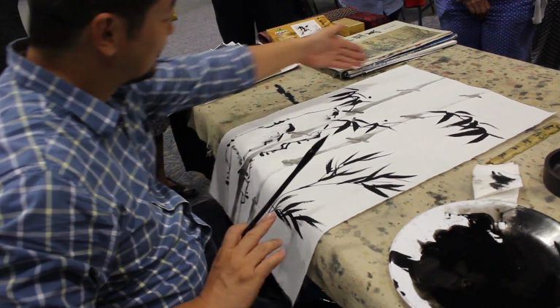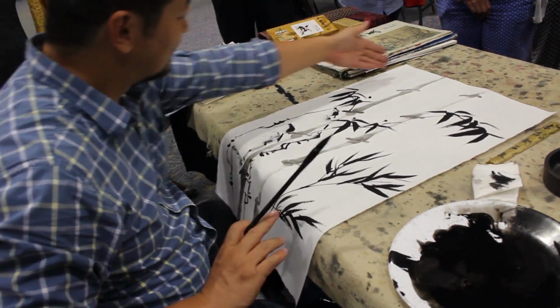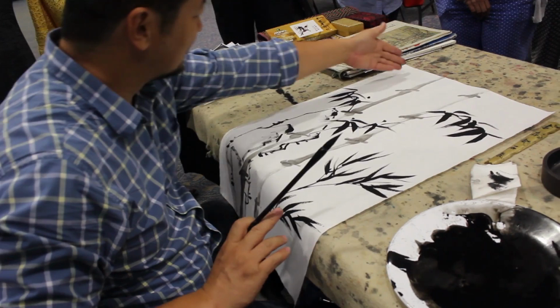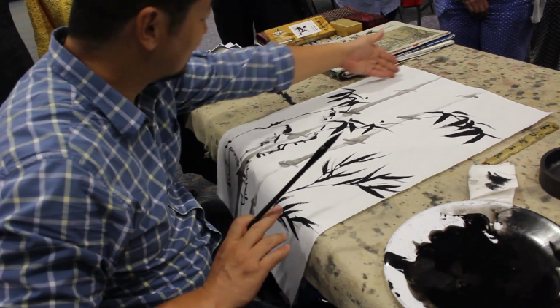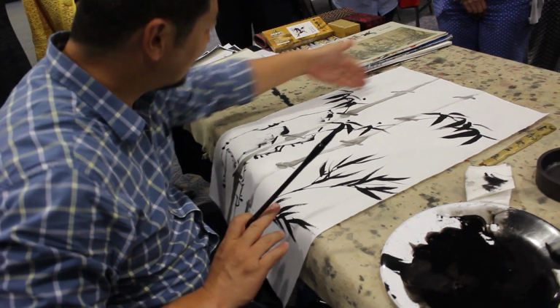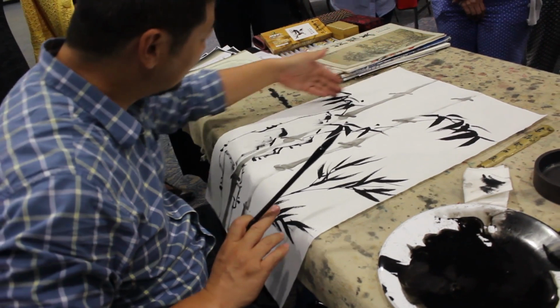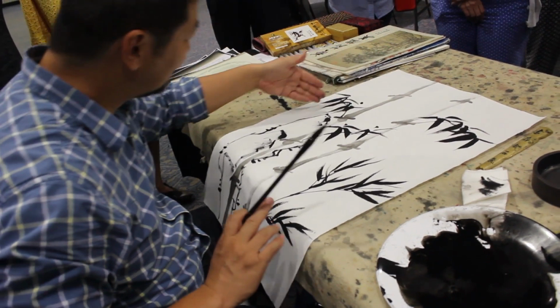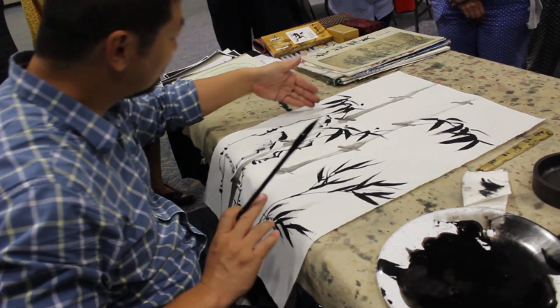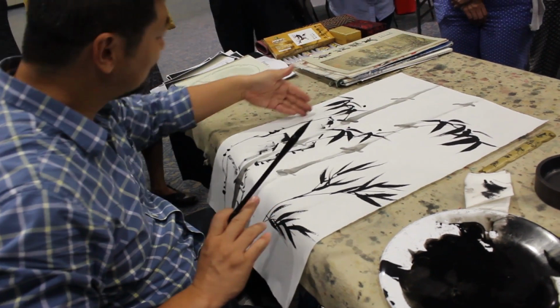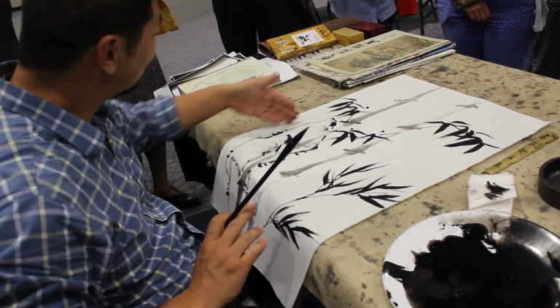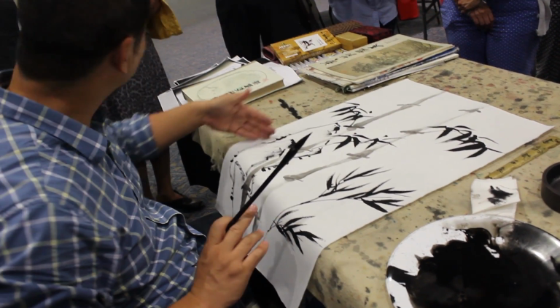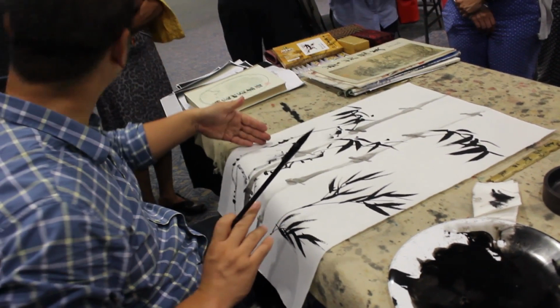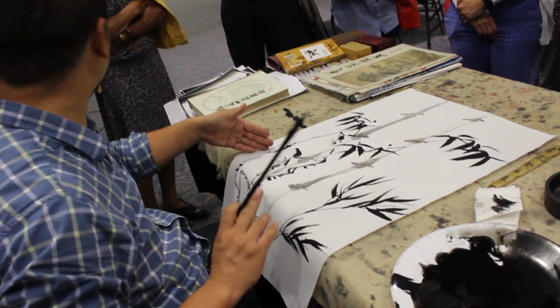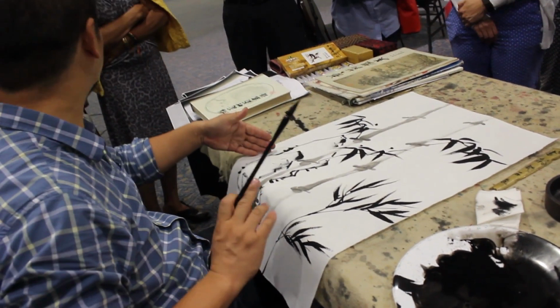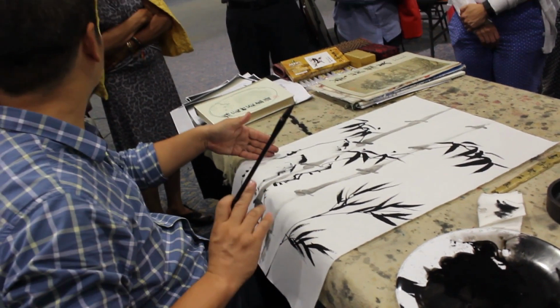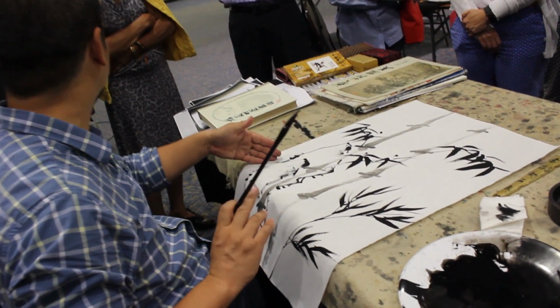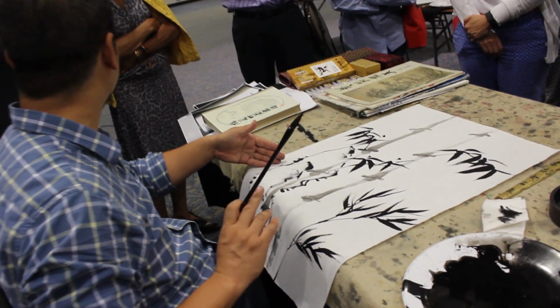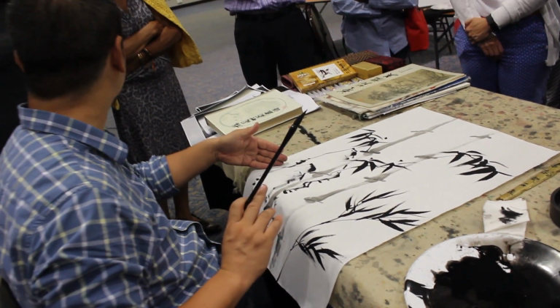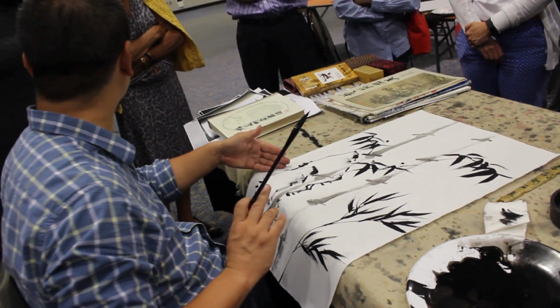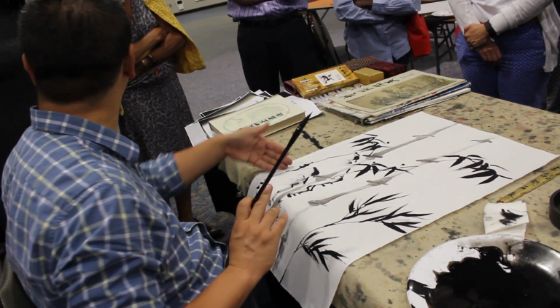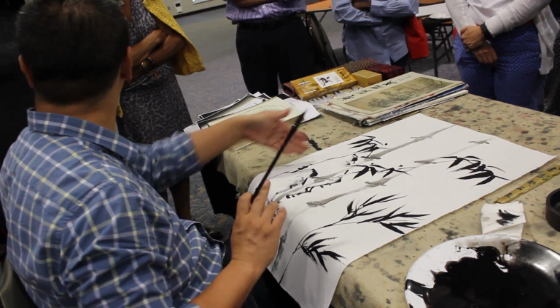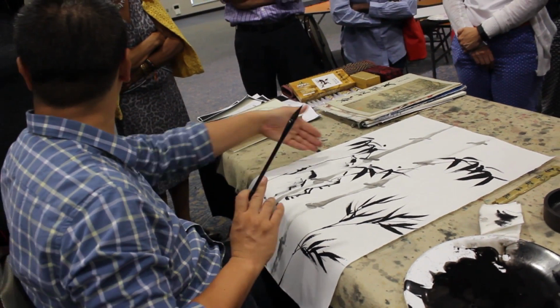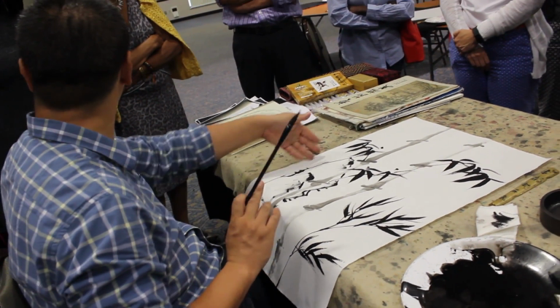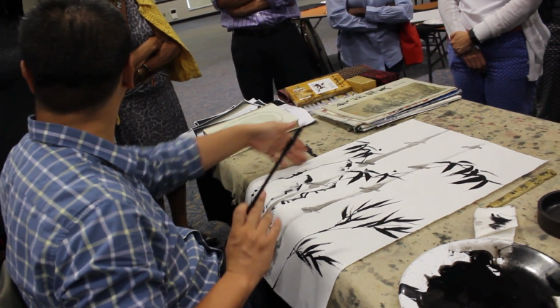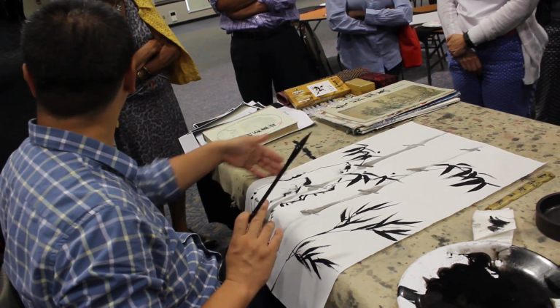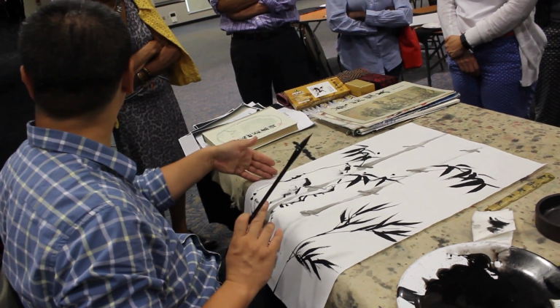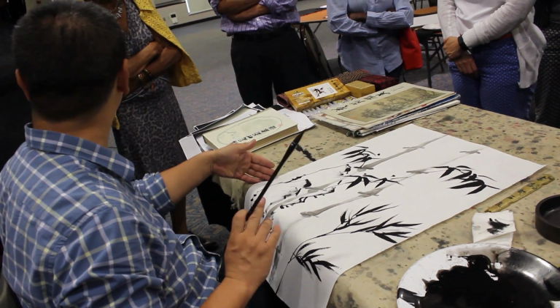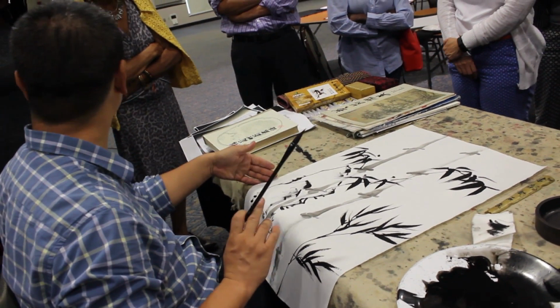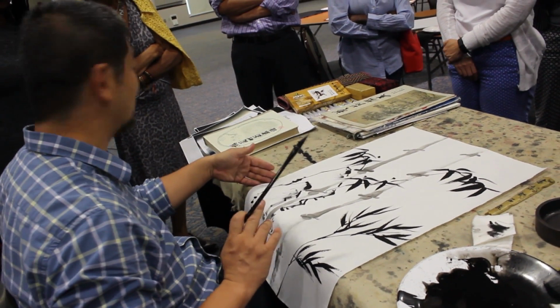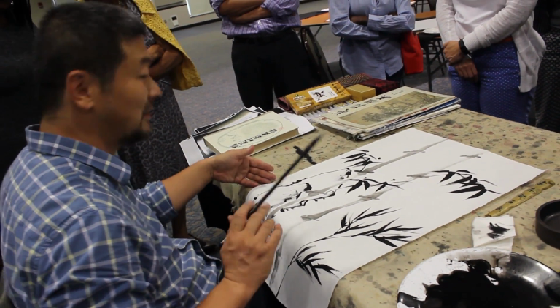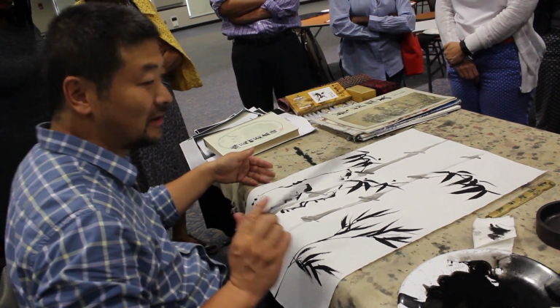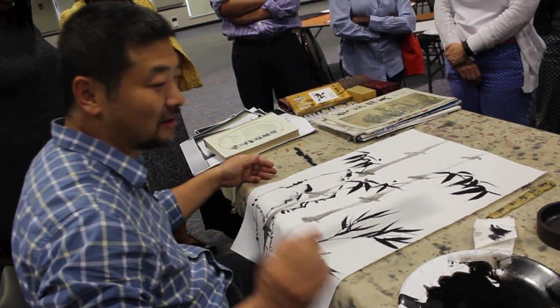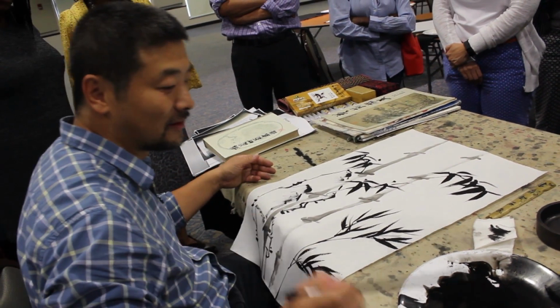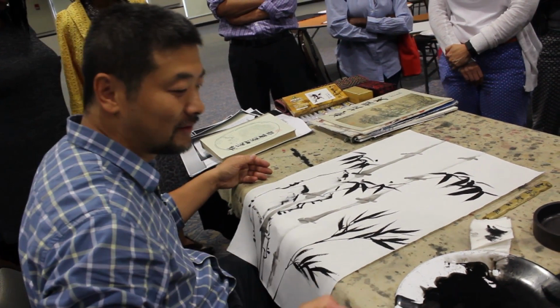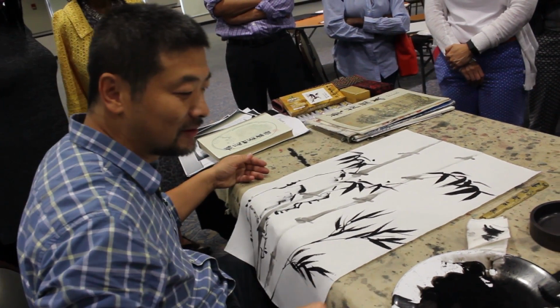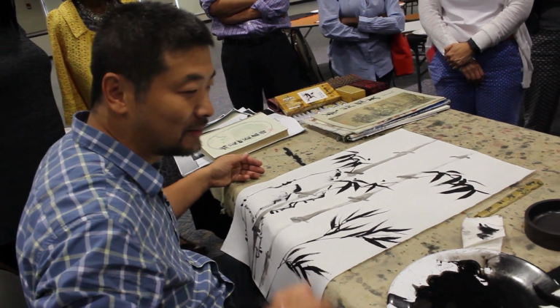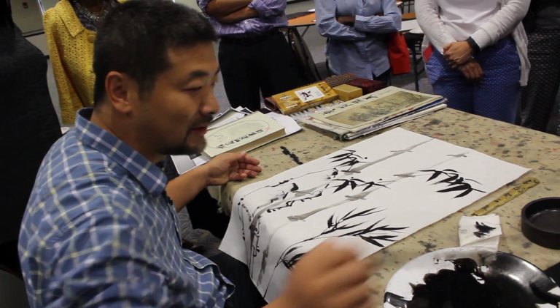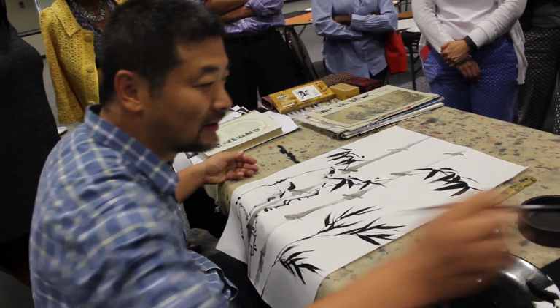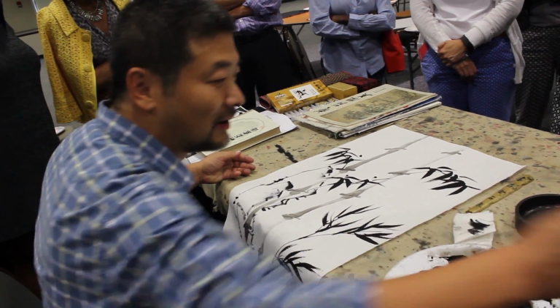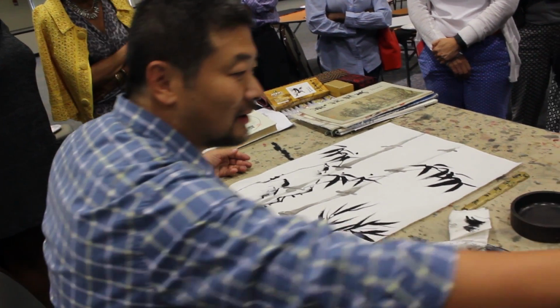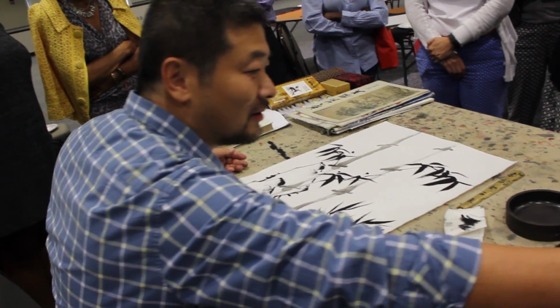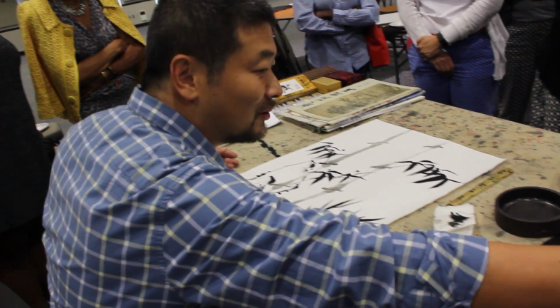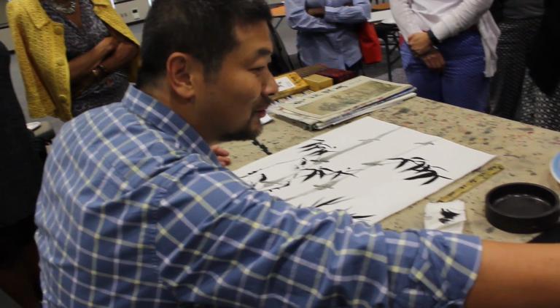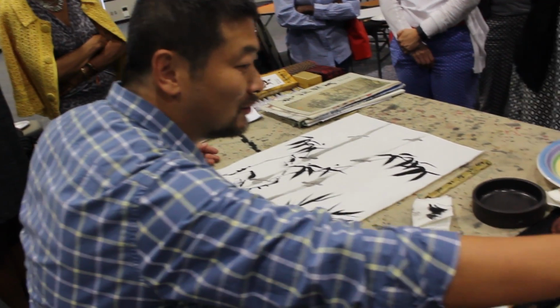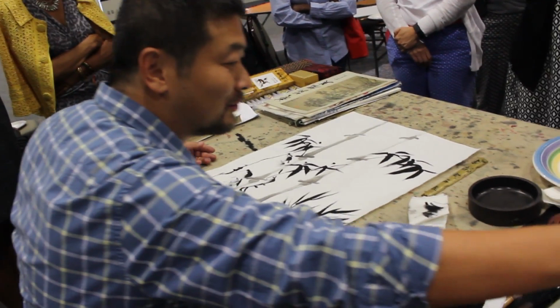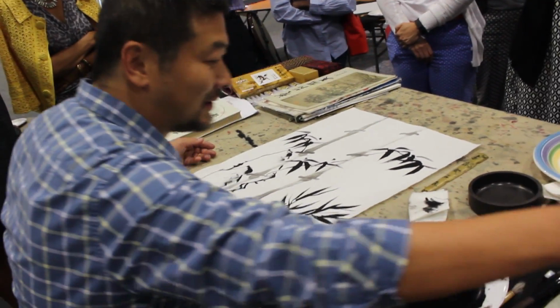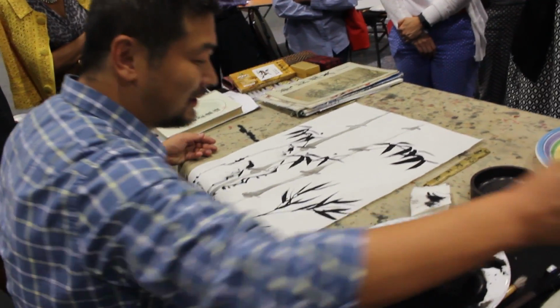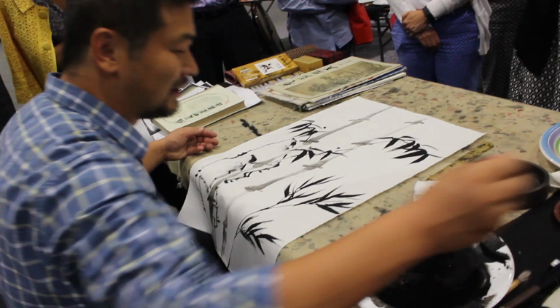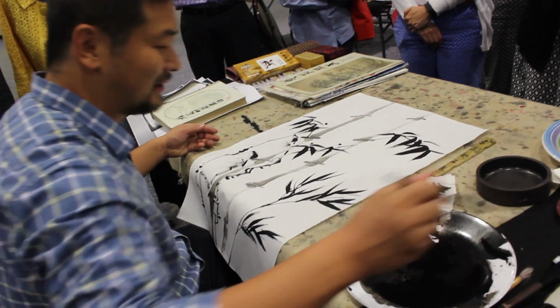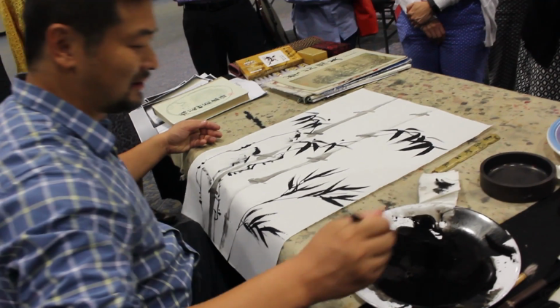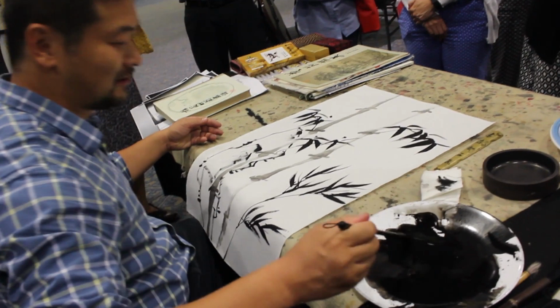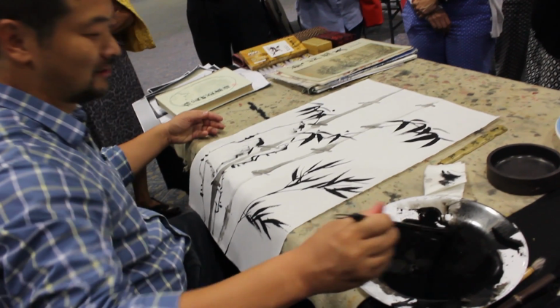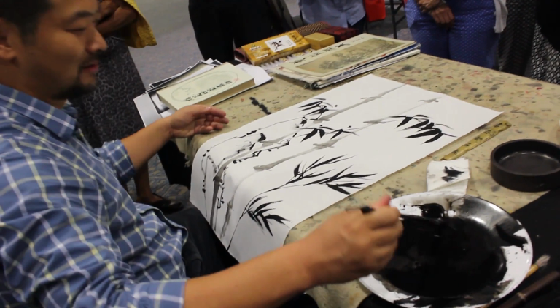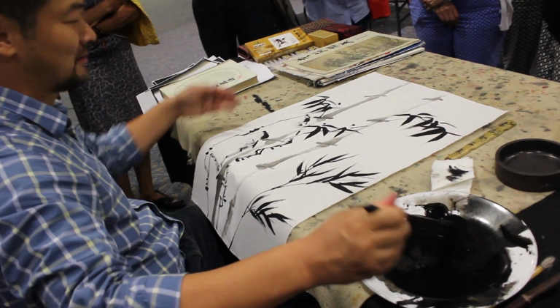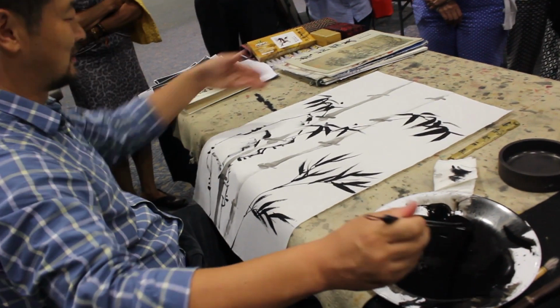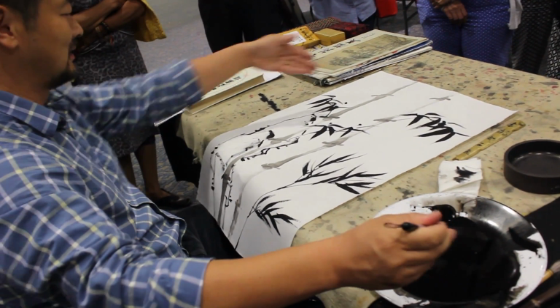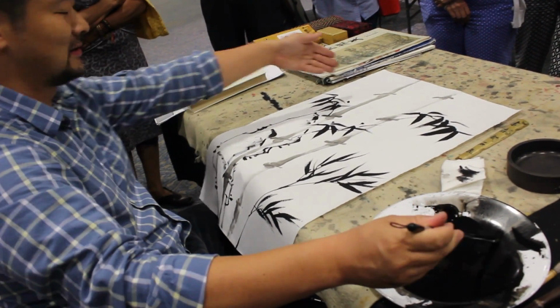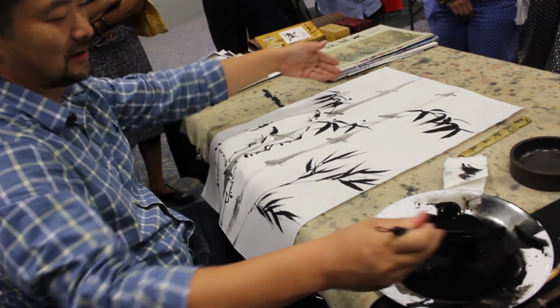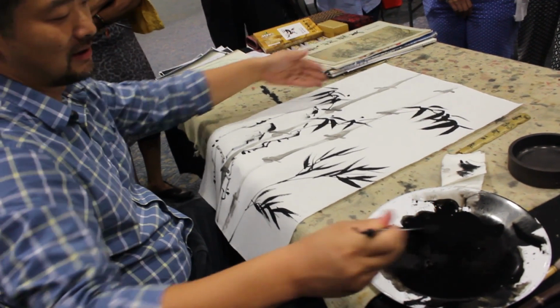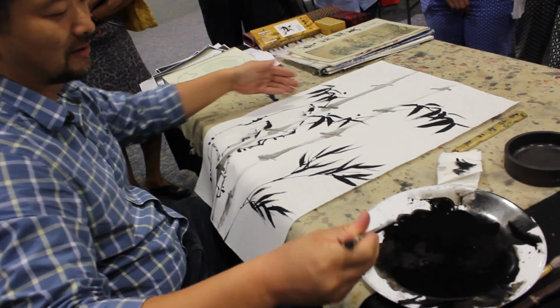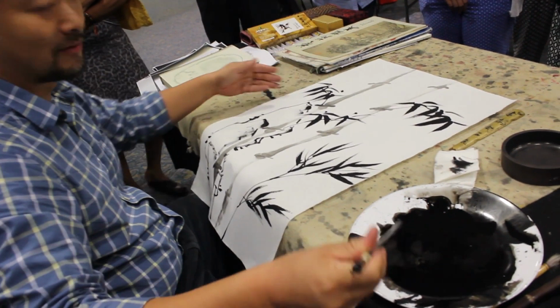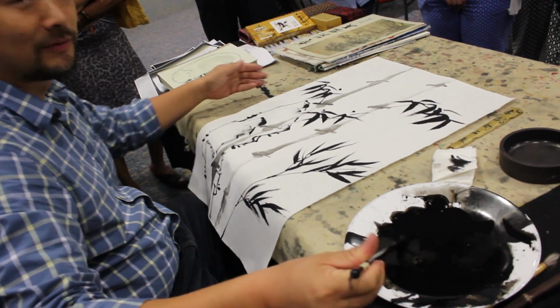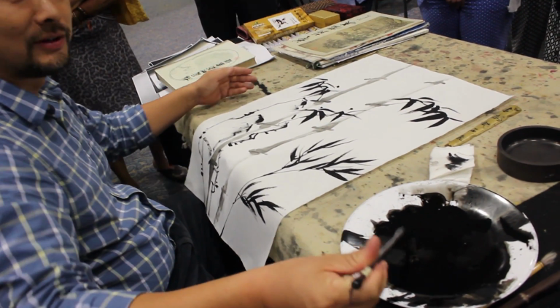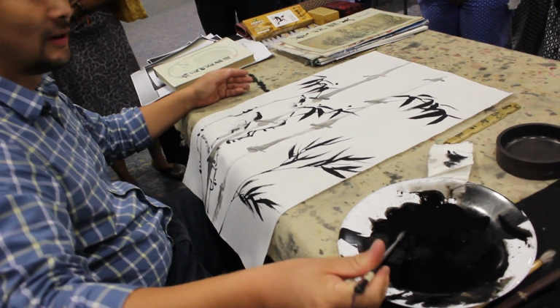He showed the students simple paintings such as bamboo trees and leaves, as well as the importance of balancing the correct amount of ink and water.